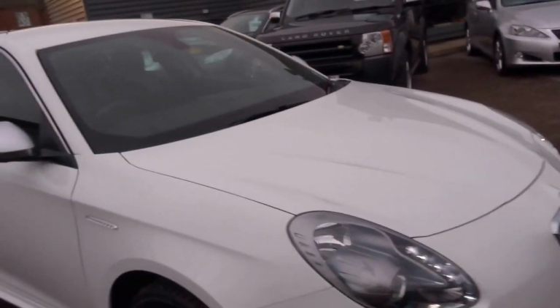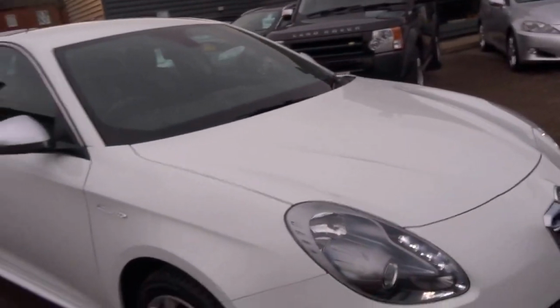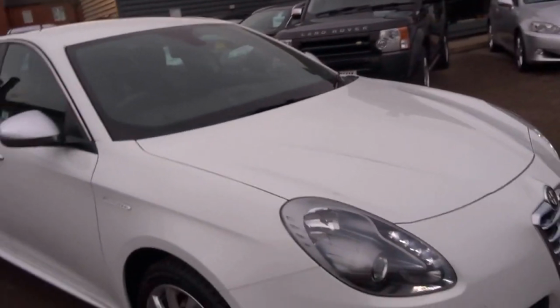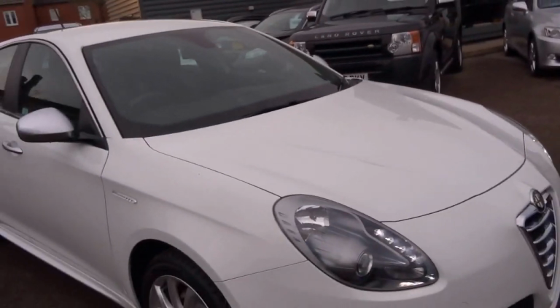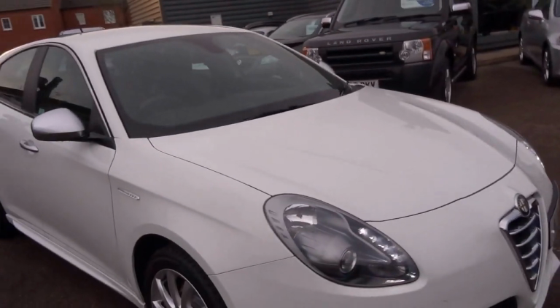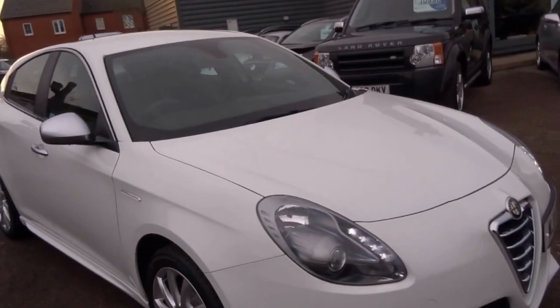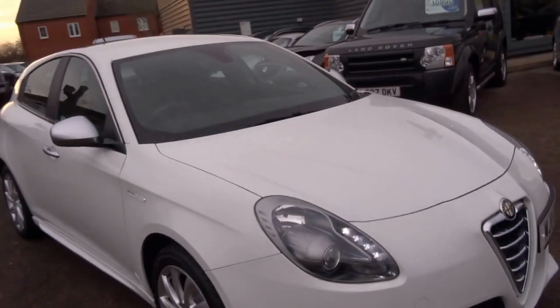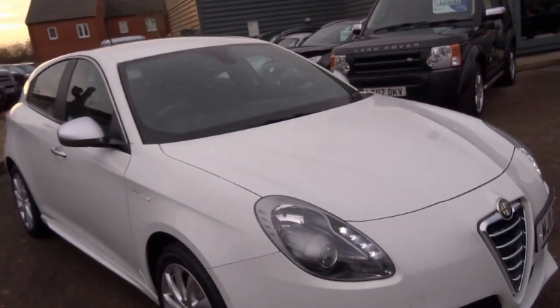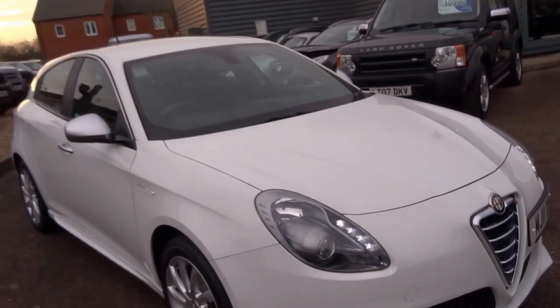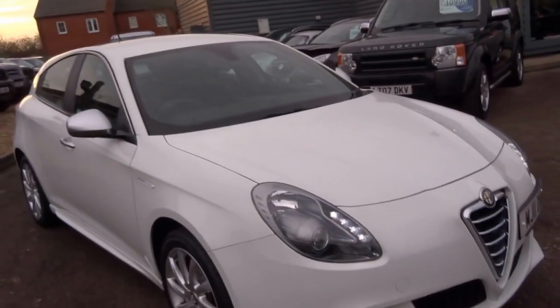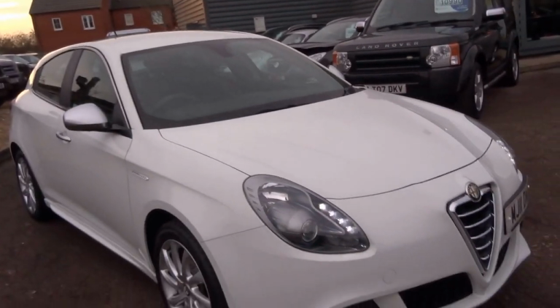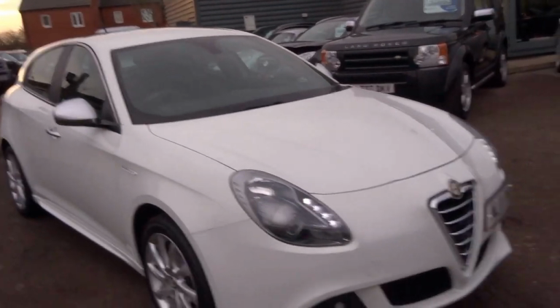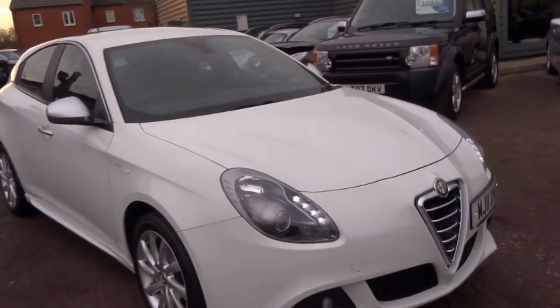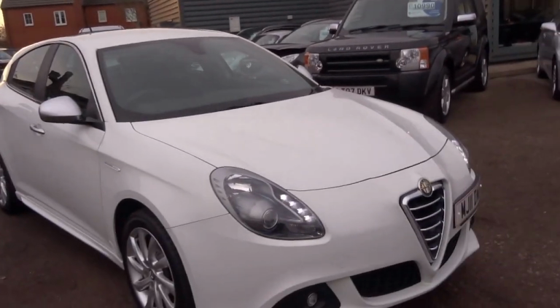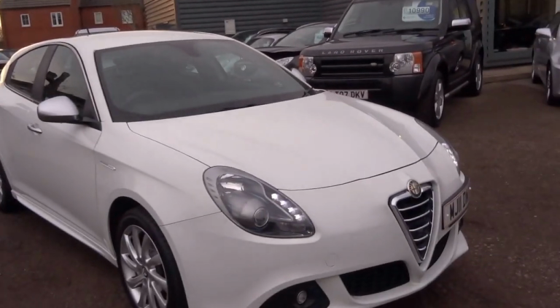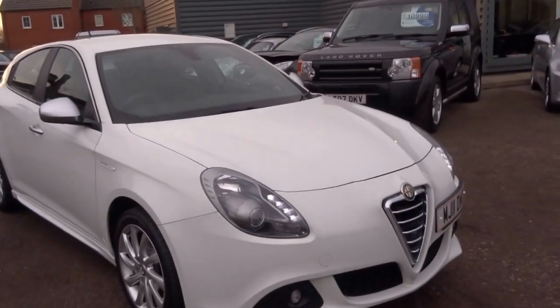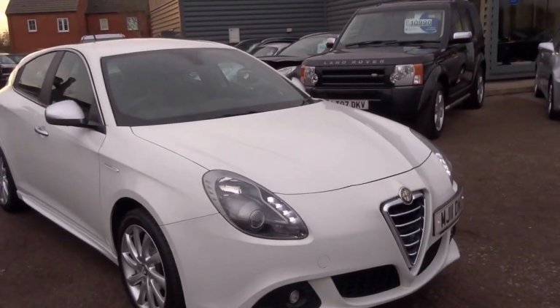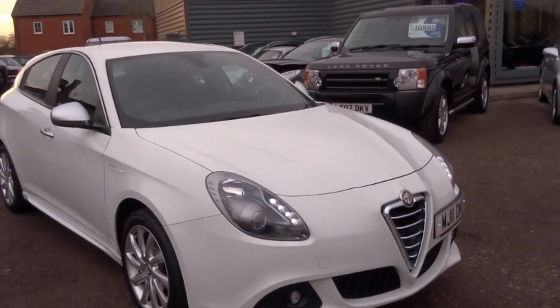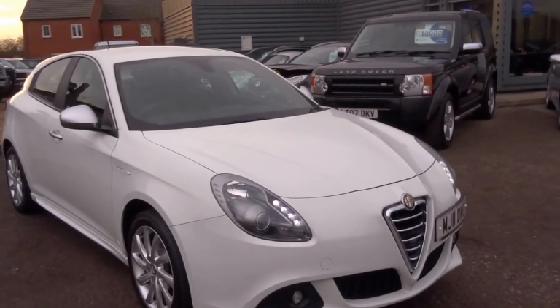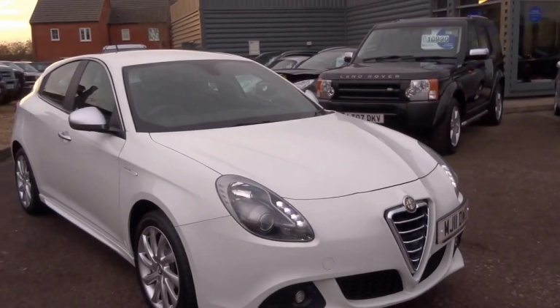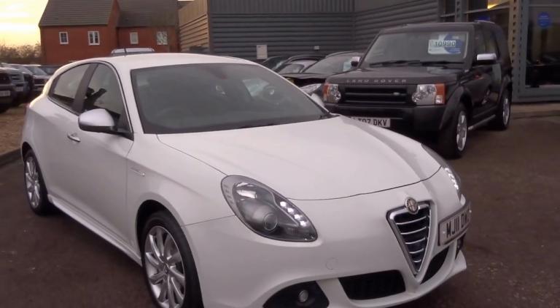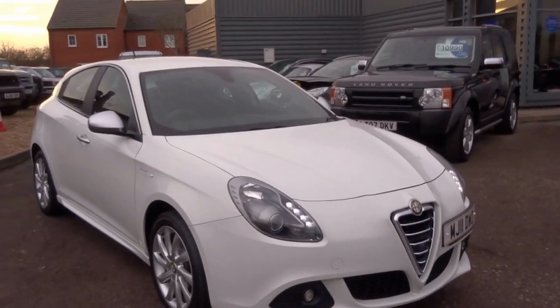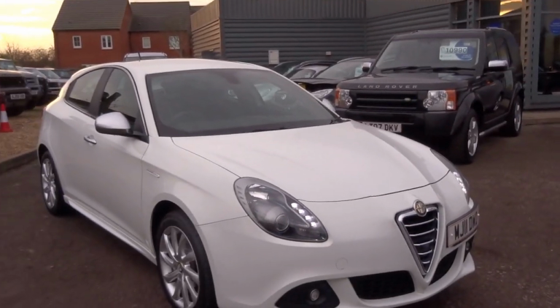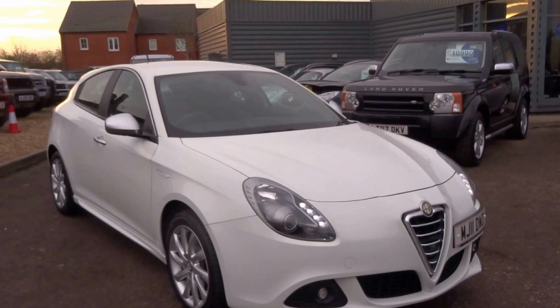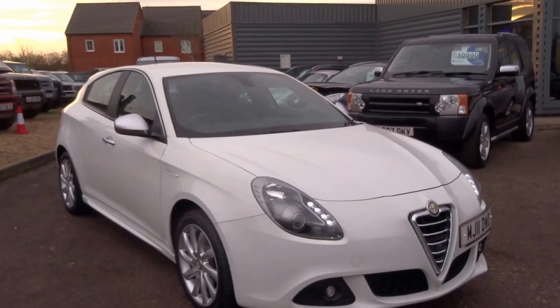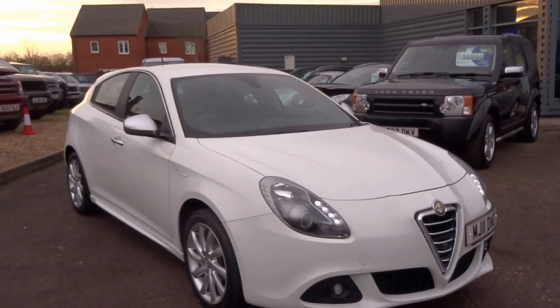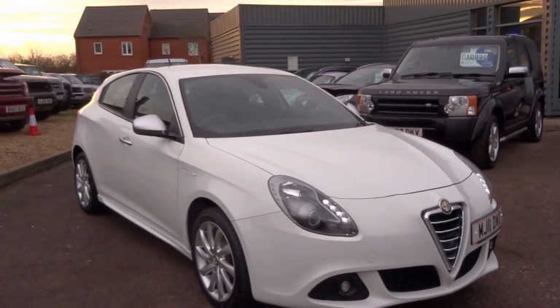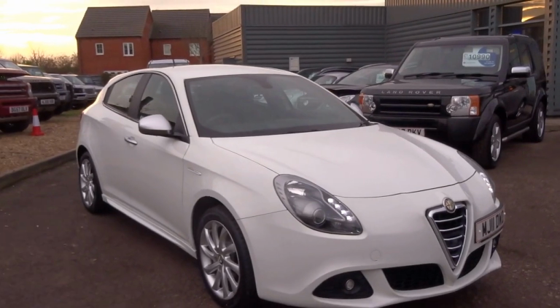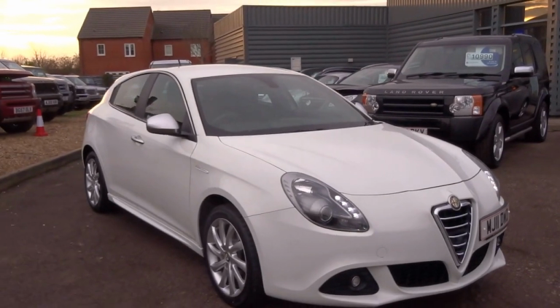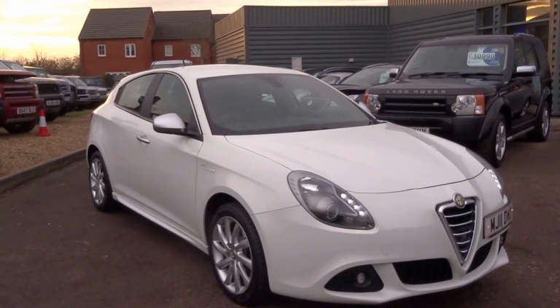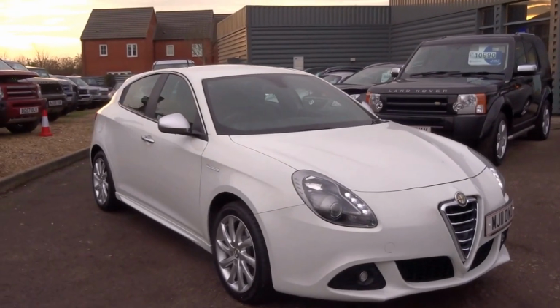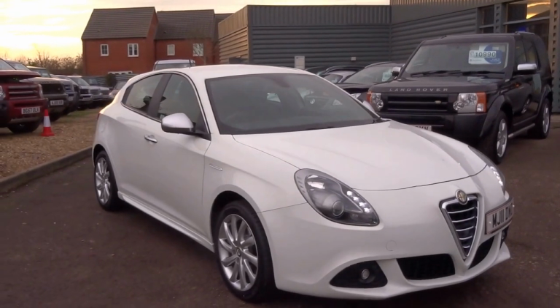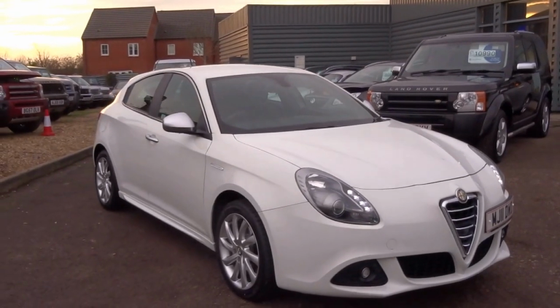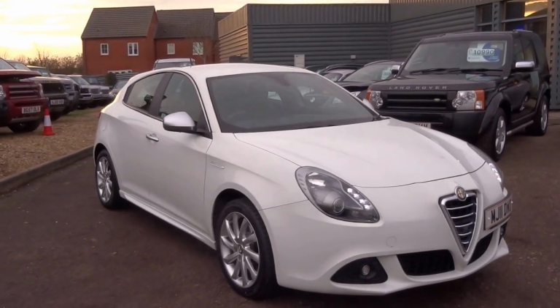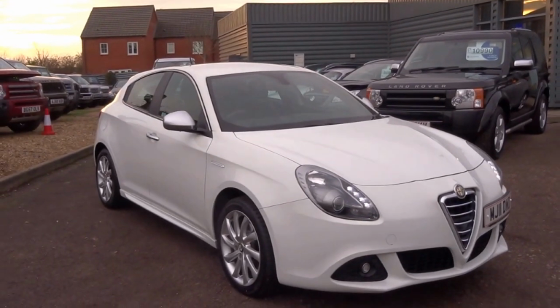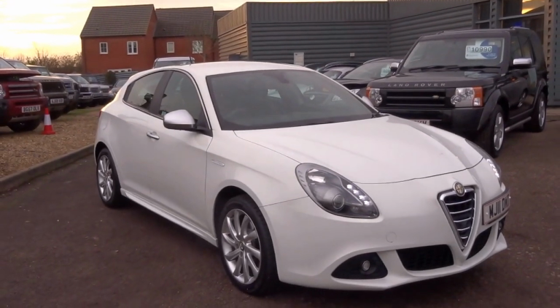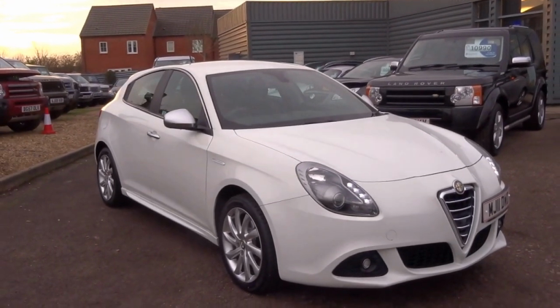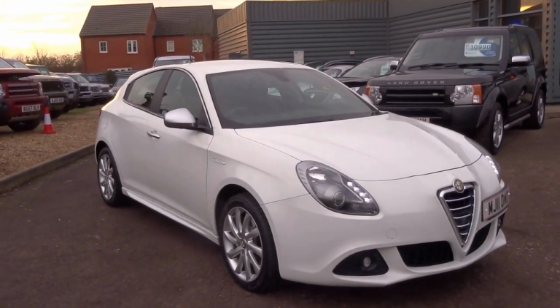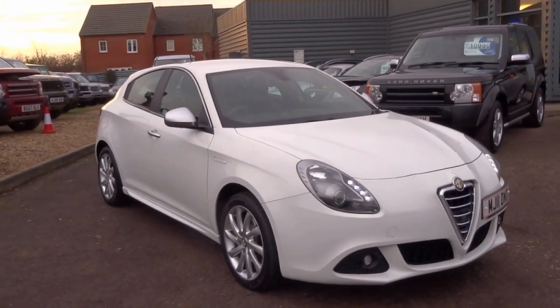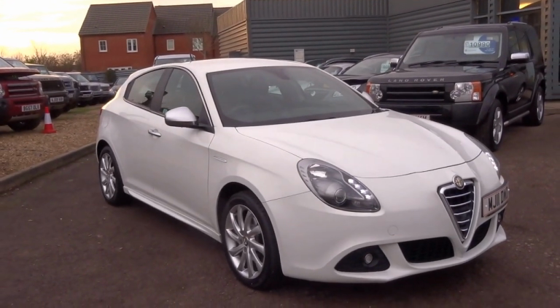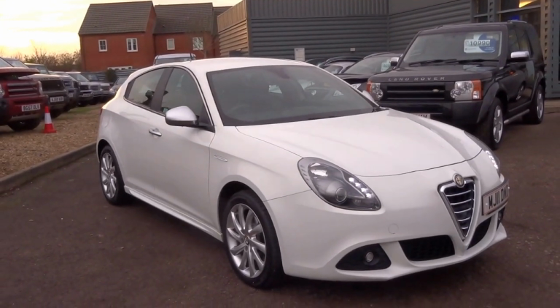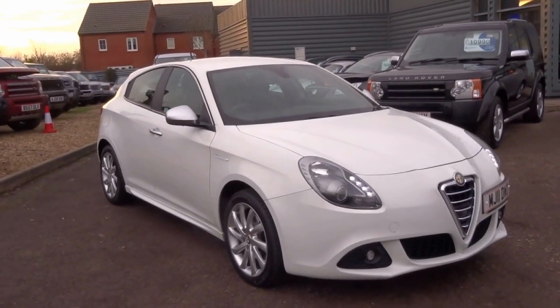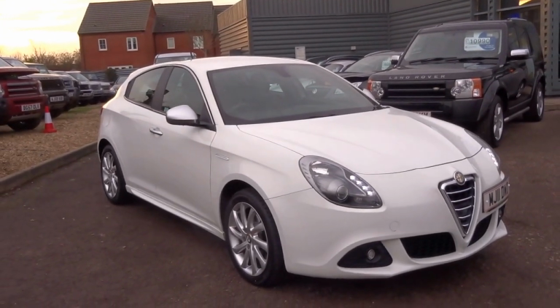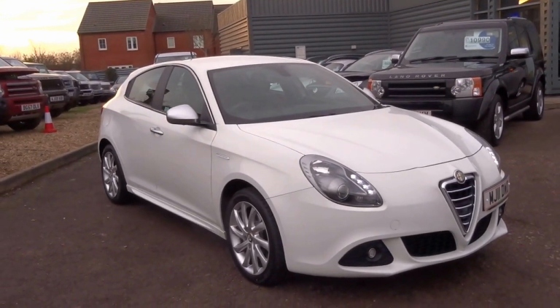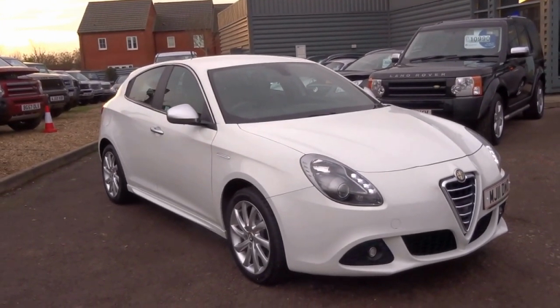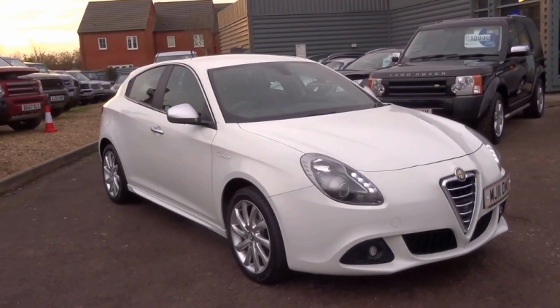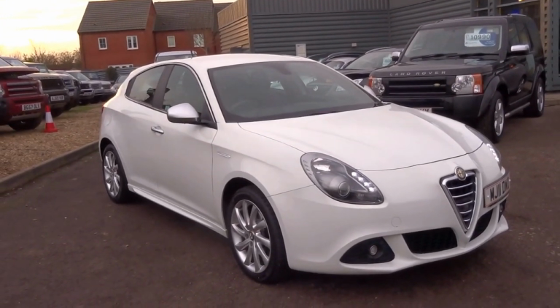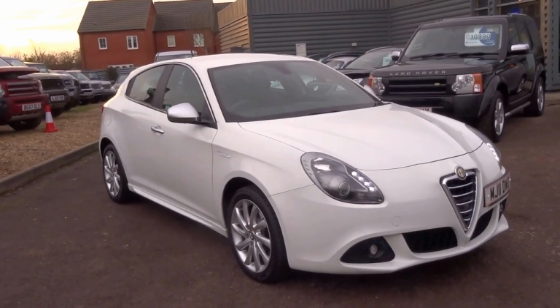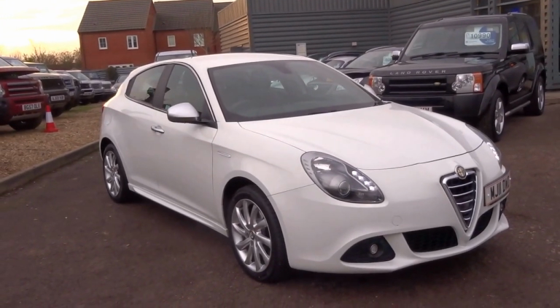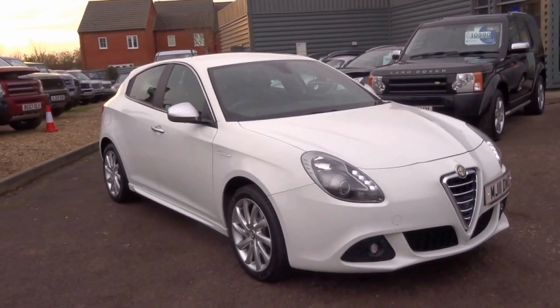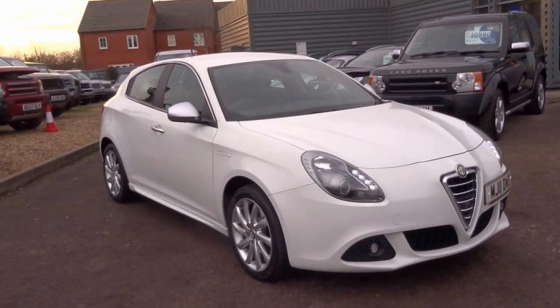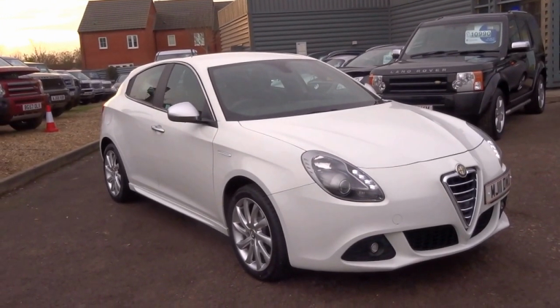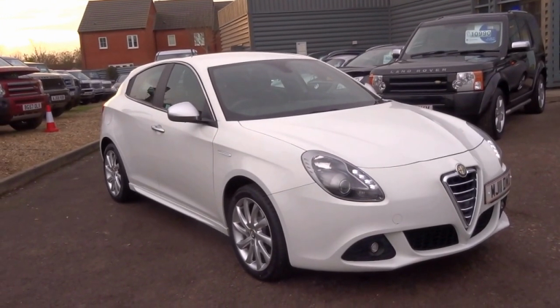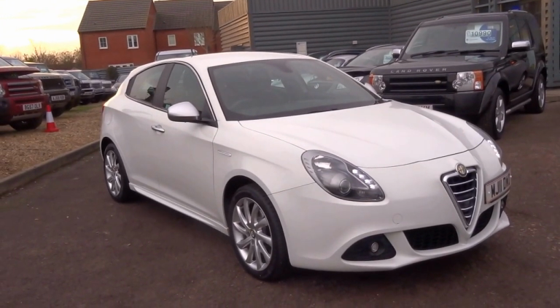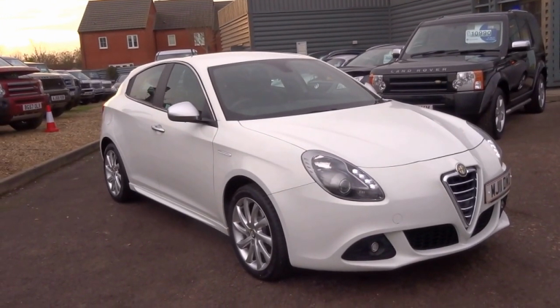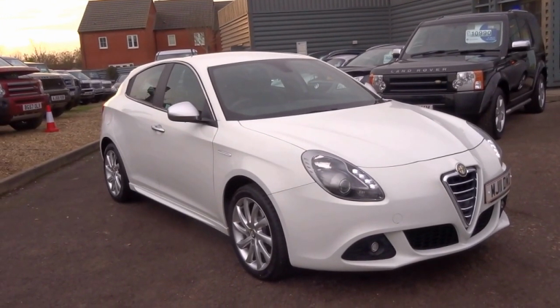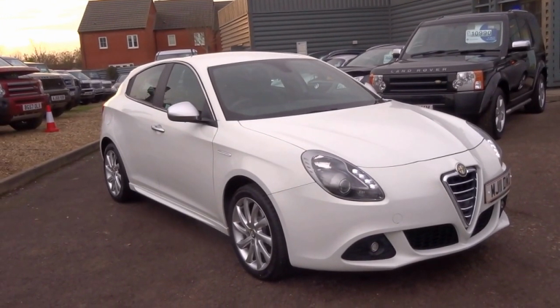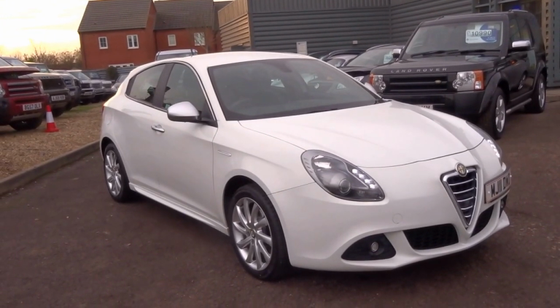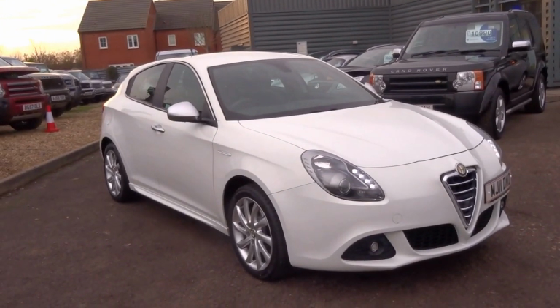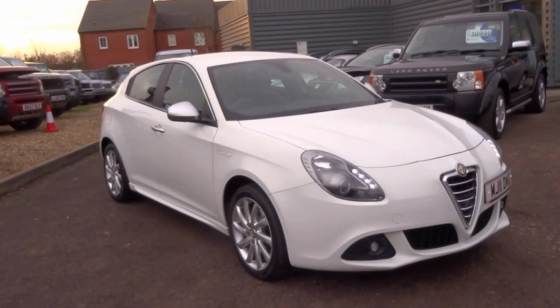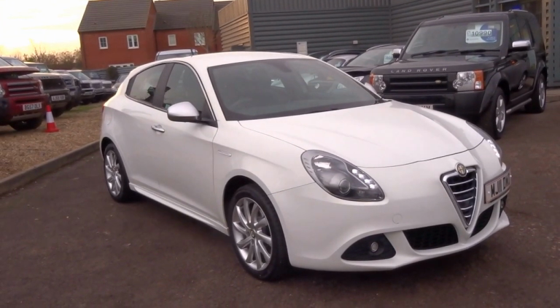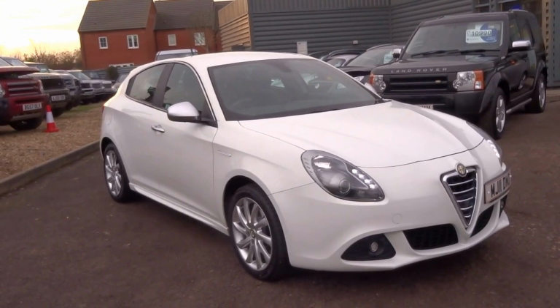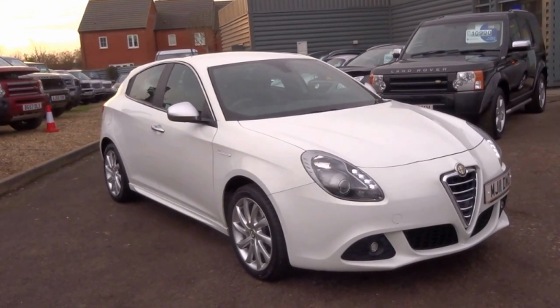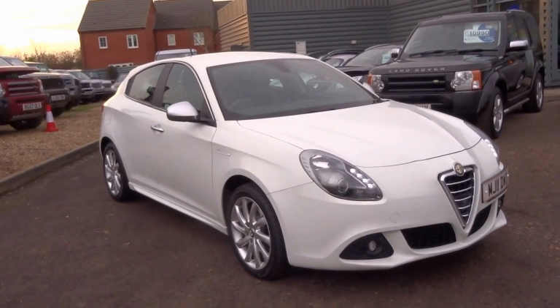It really is a good looking car — something different from perhaps a Volkswagen Golf, Audi A3, or something similar.